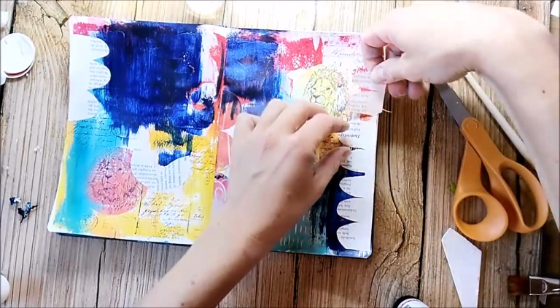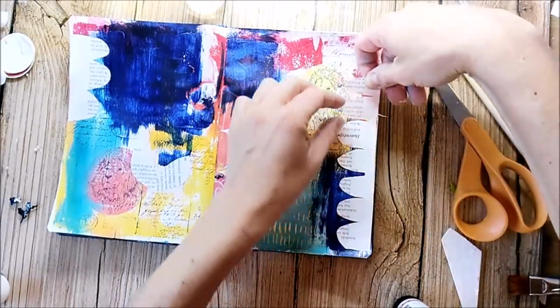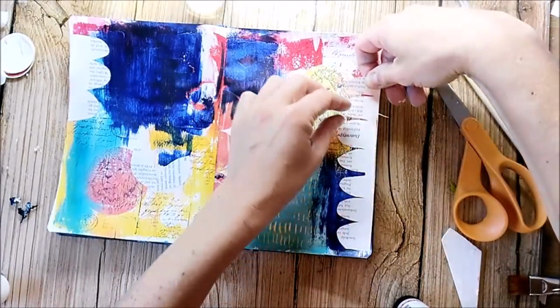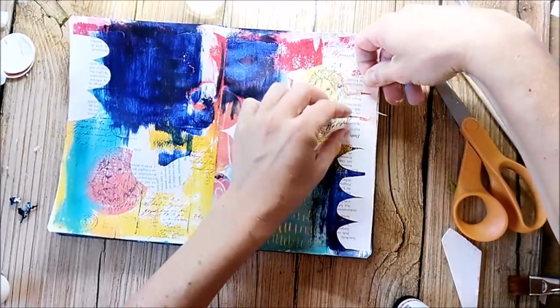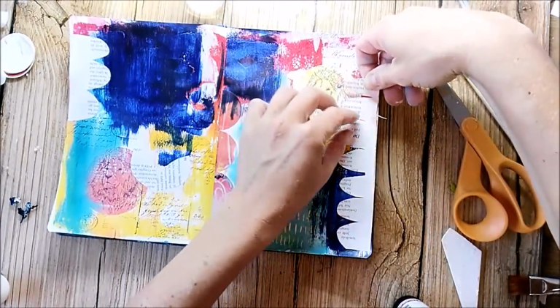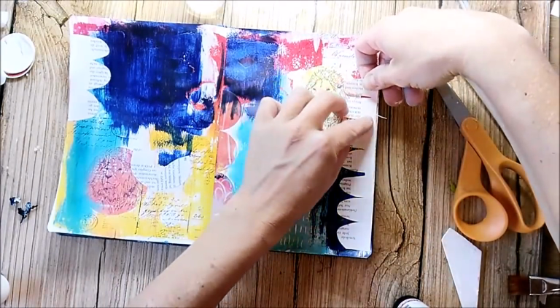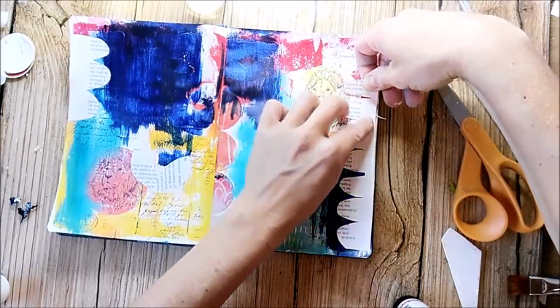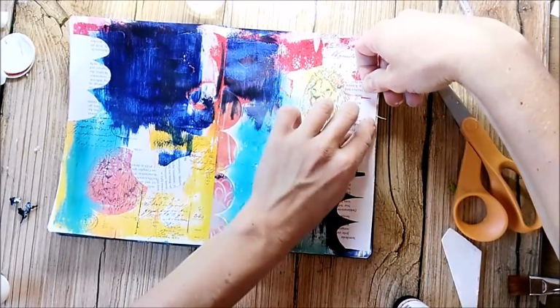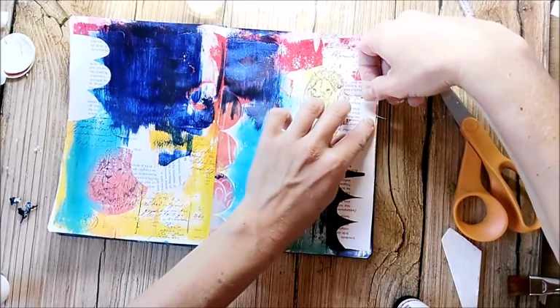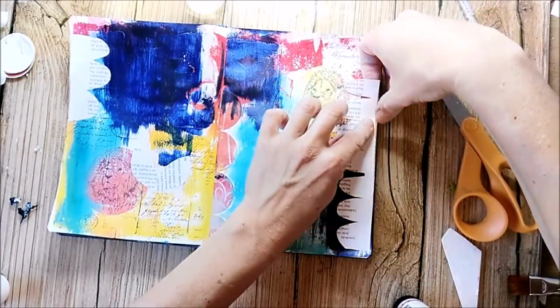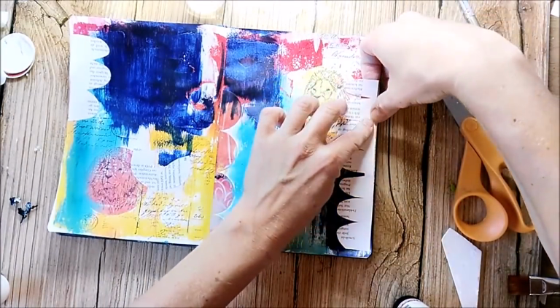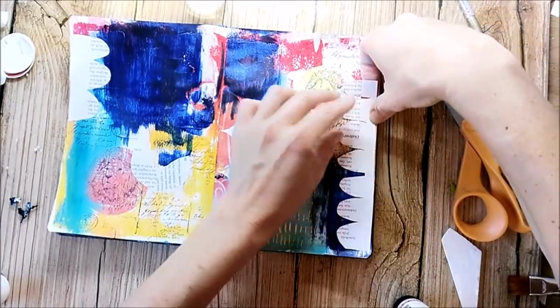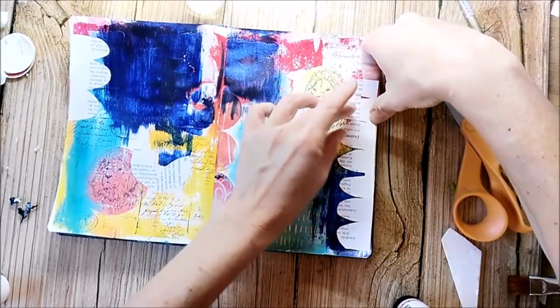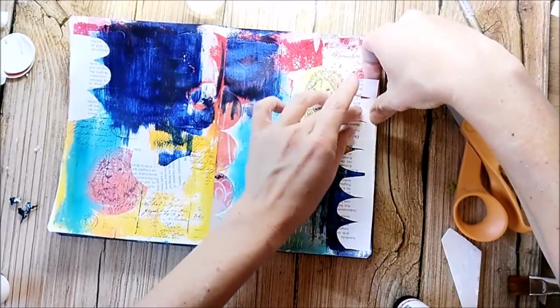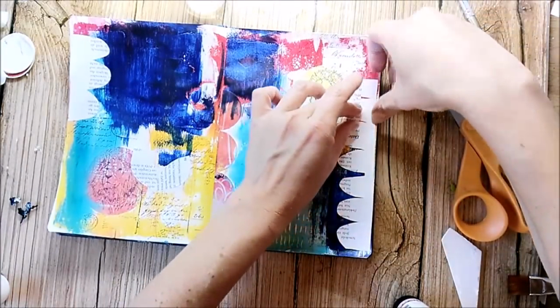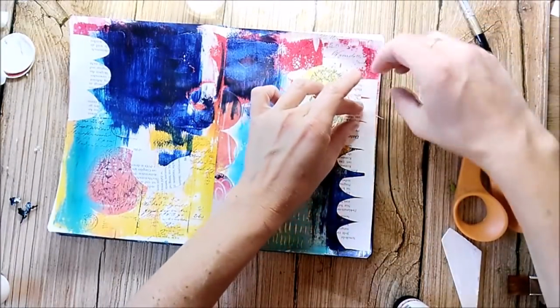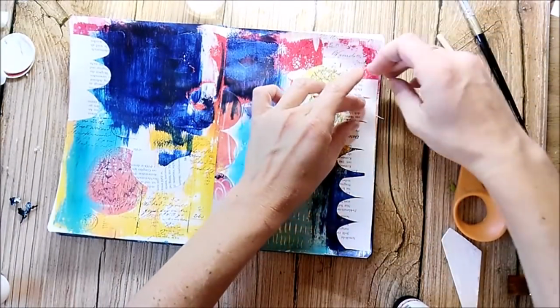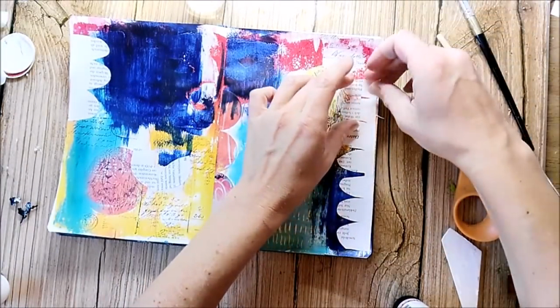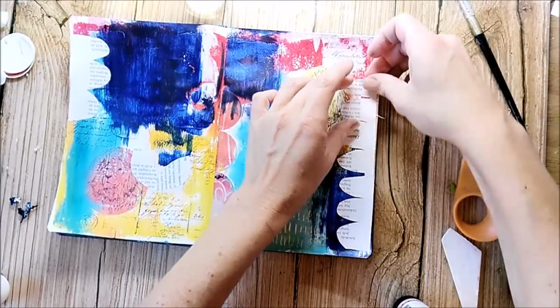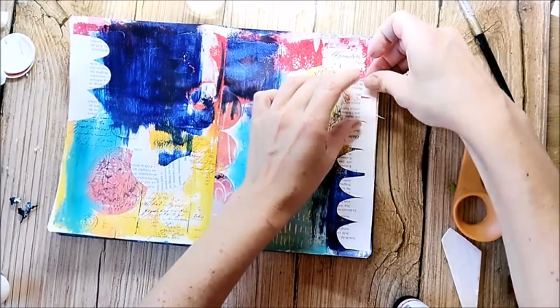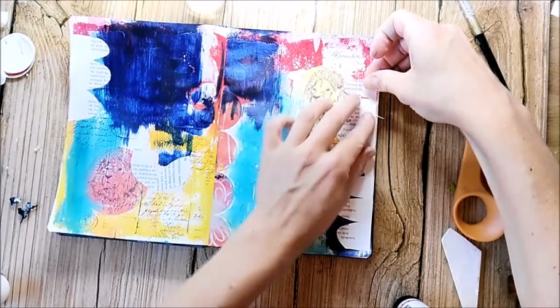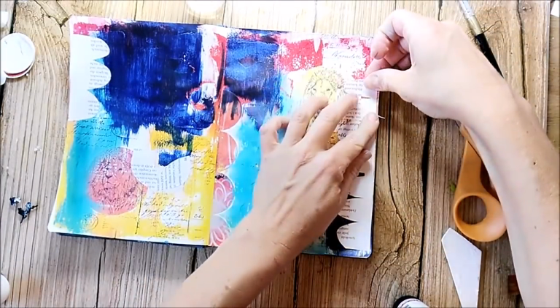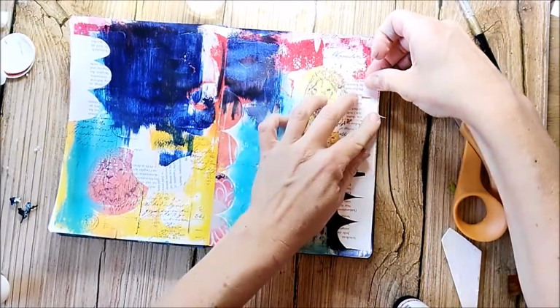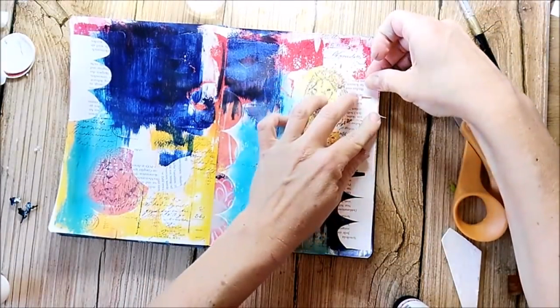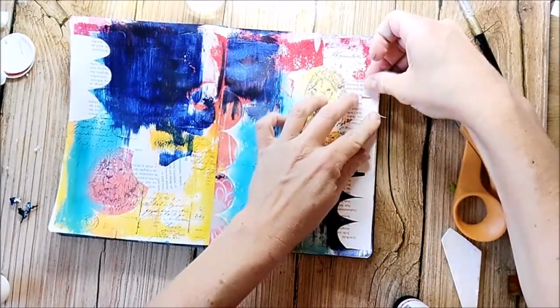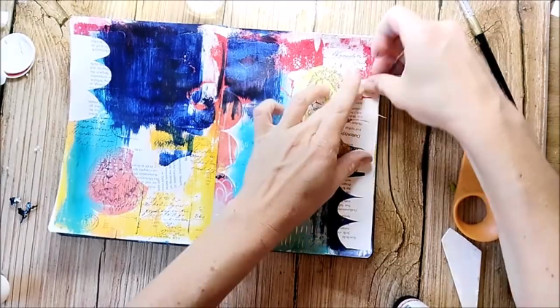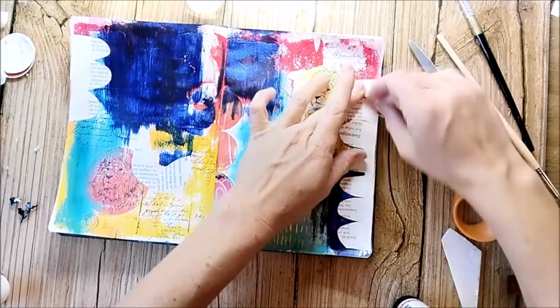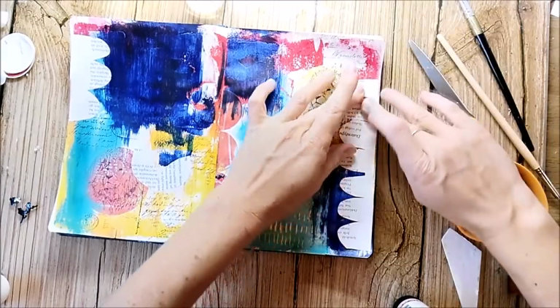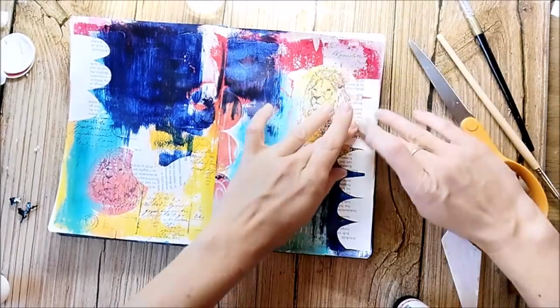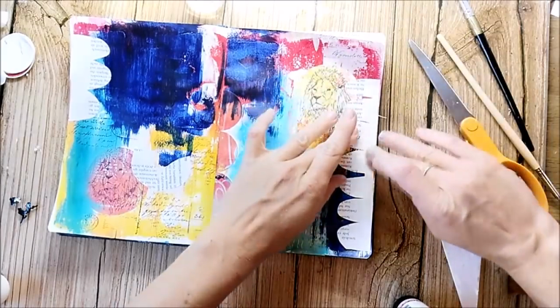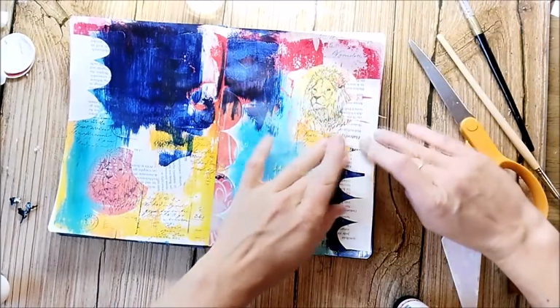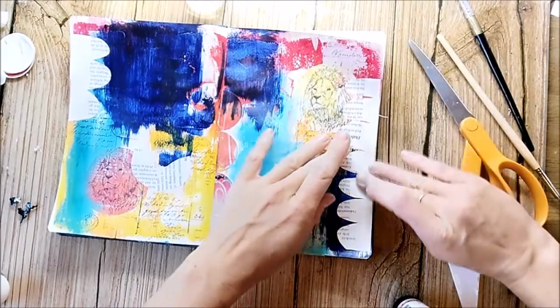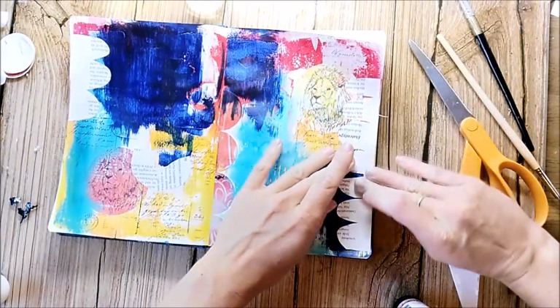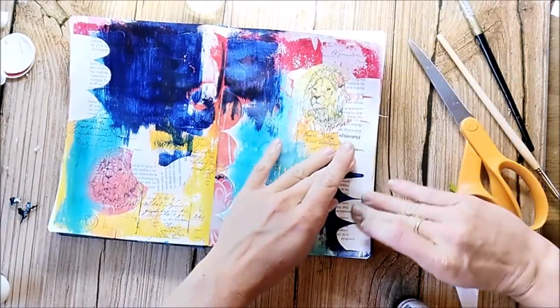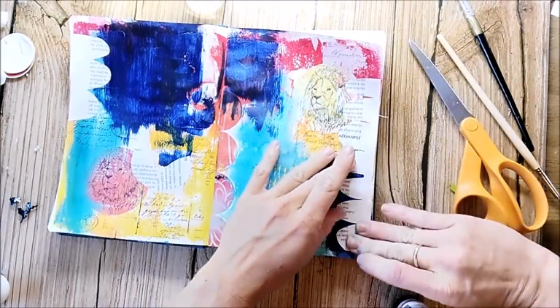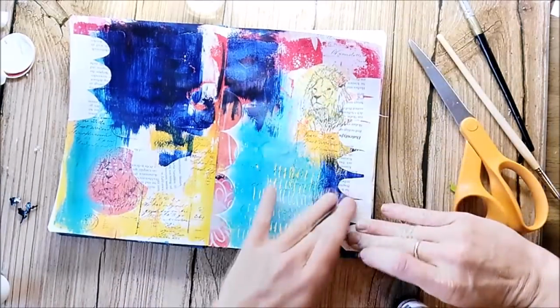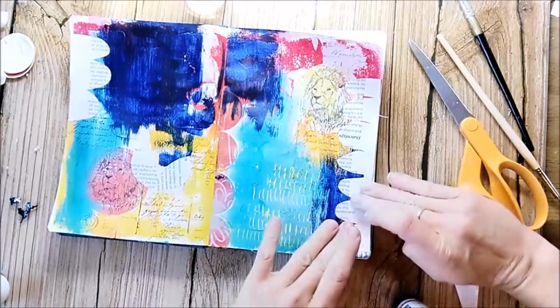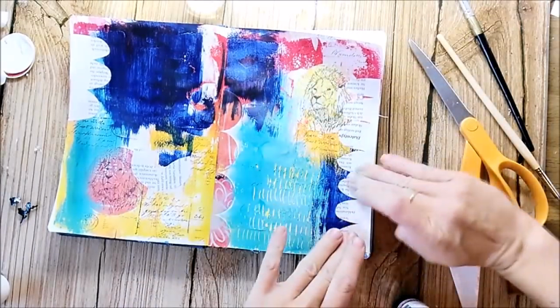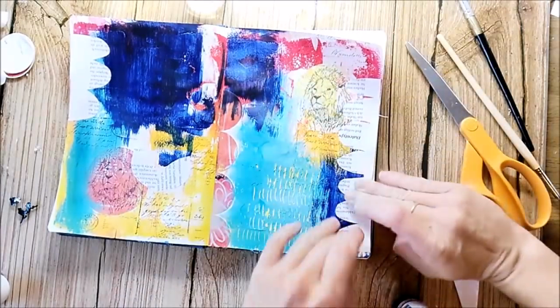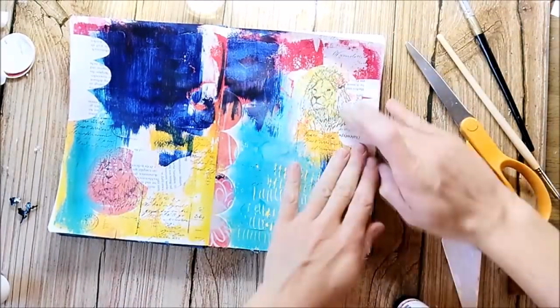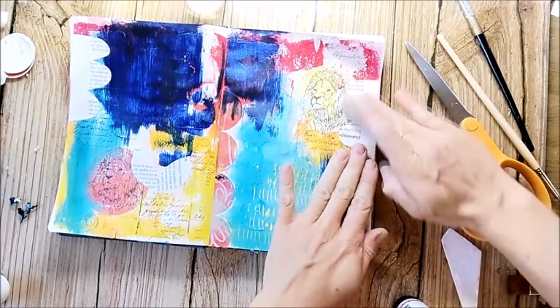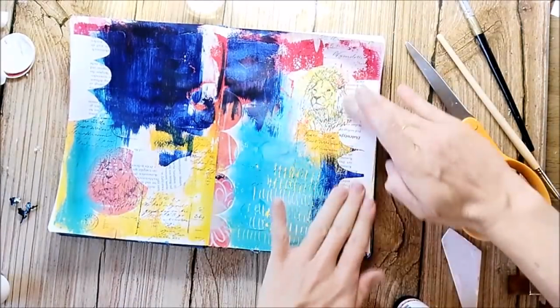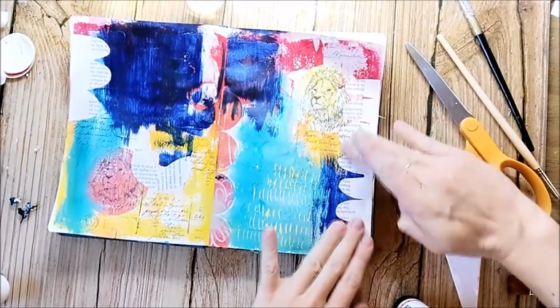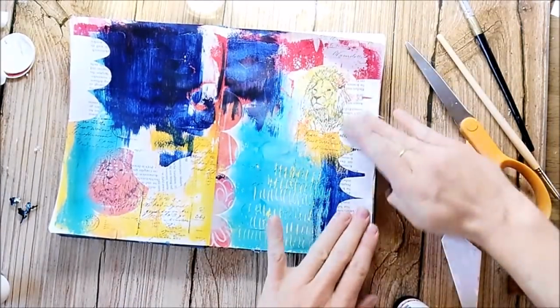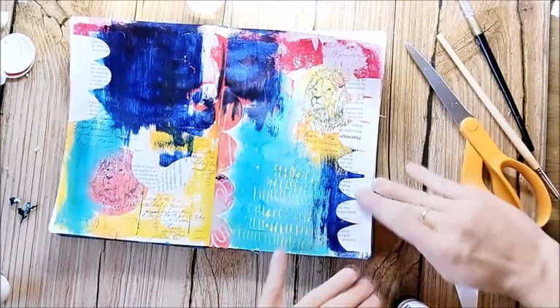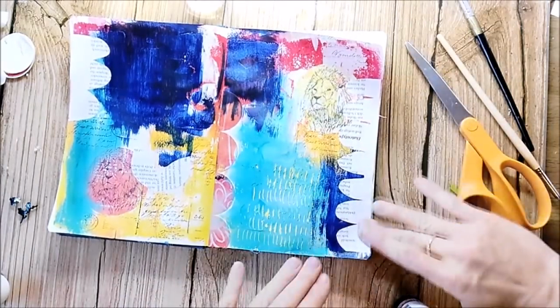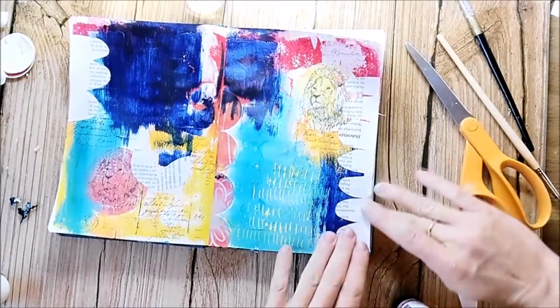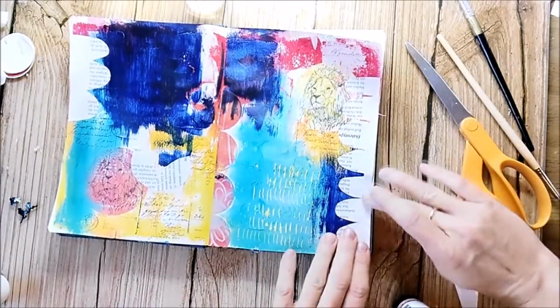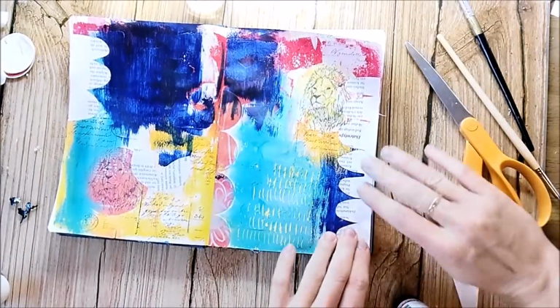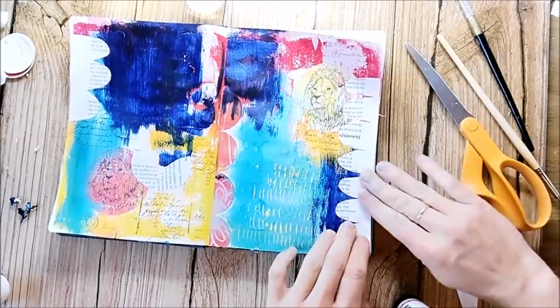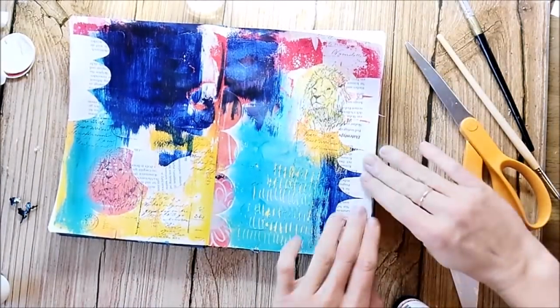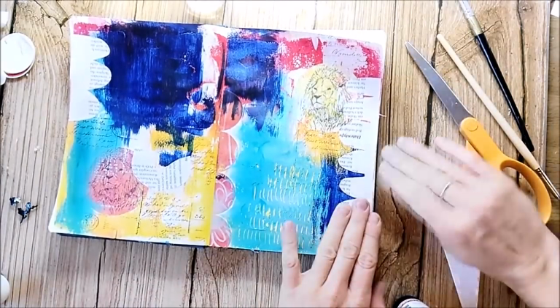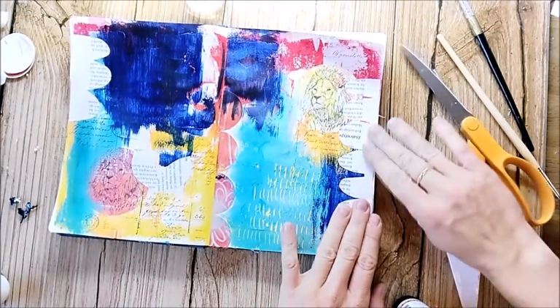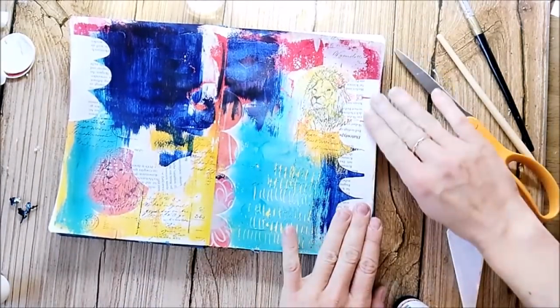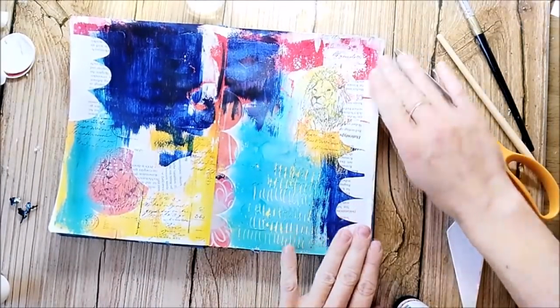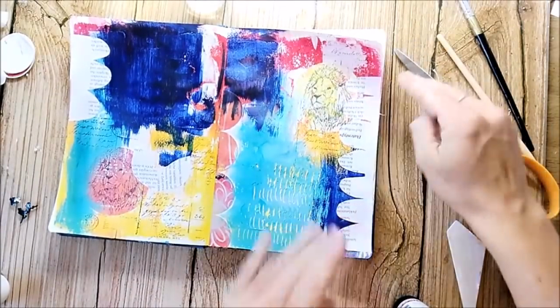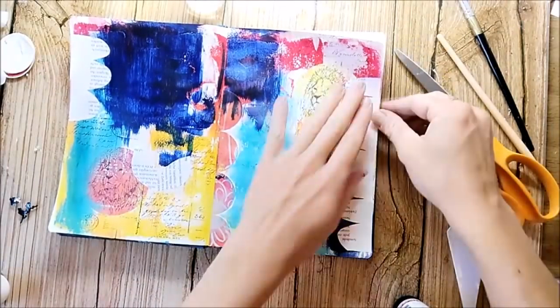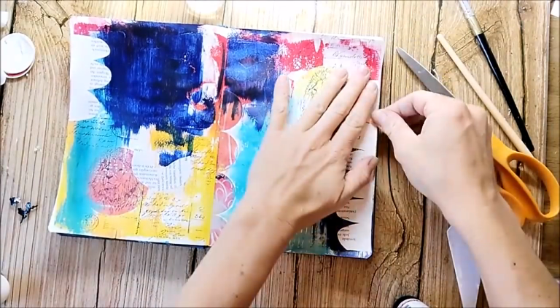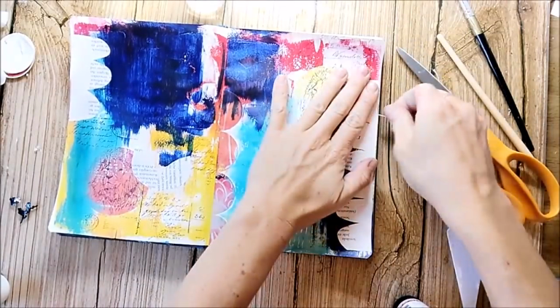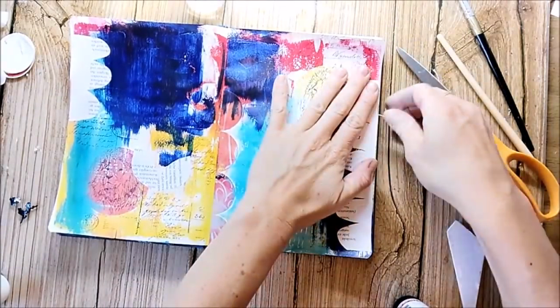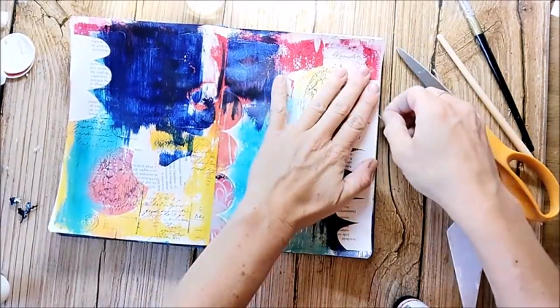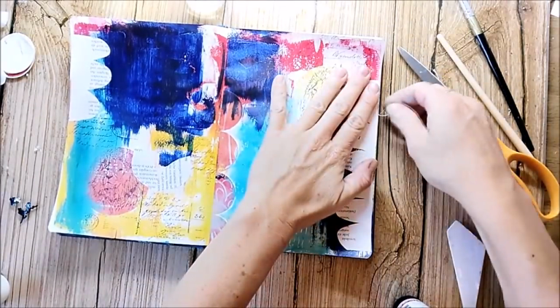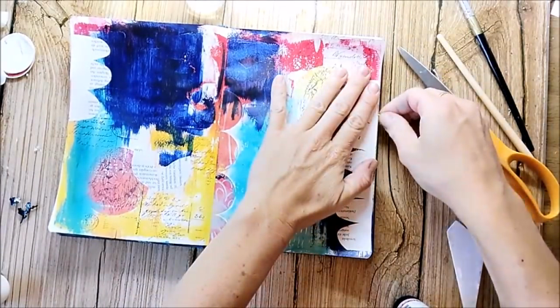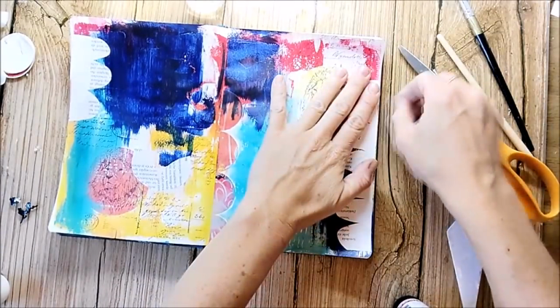I cut out some shapes from an old book and glued down some borders and also two leaves.